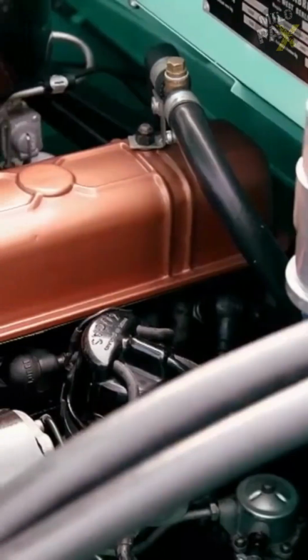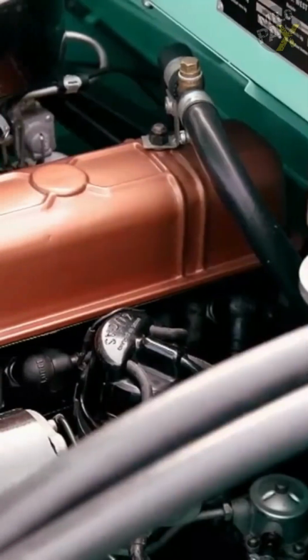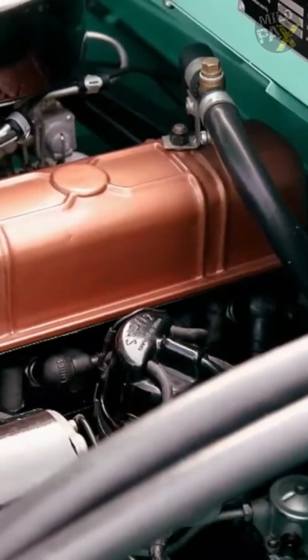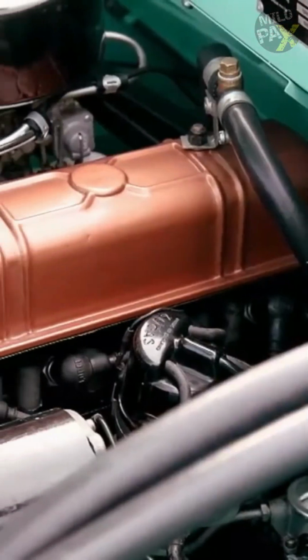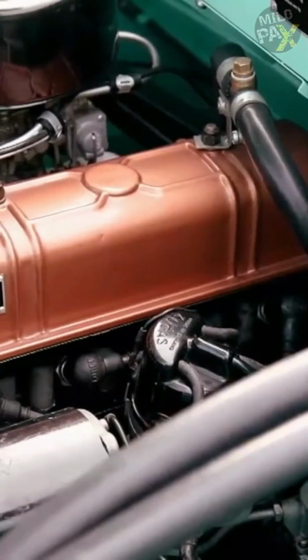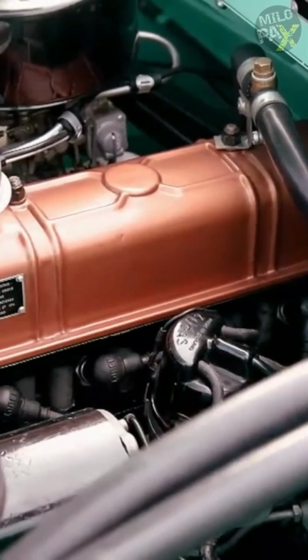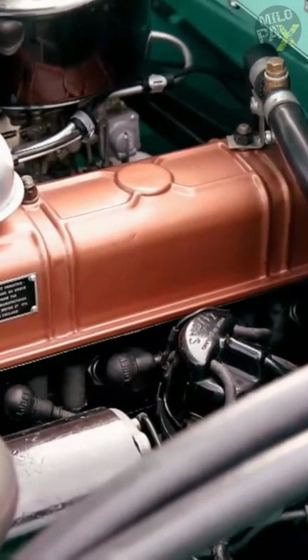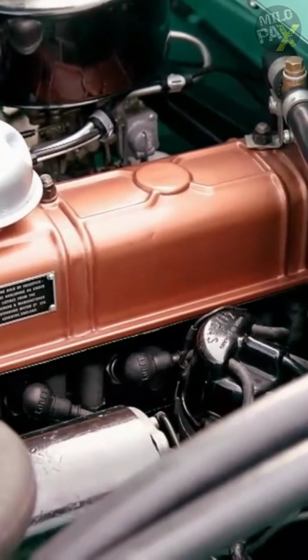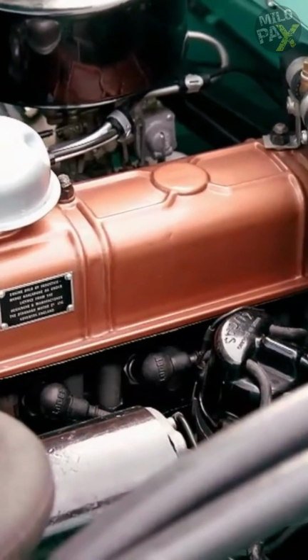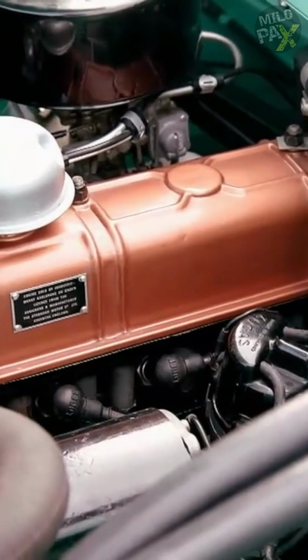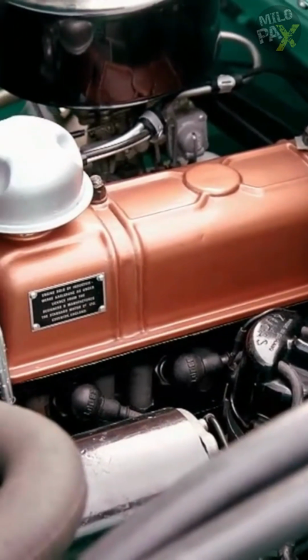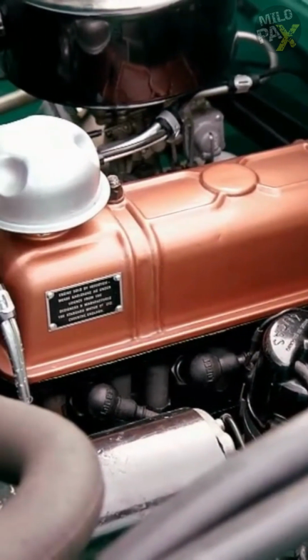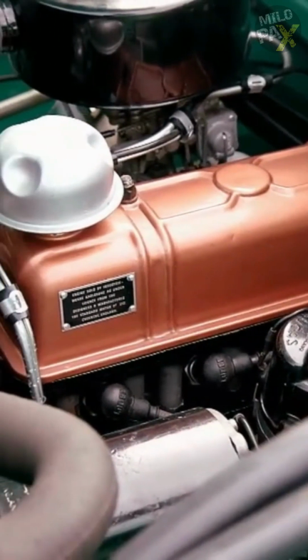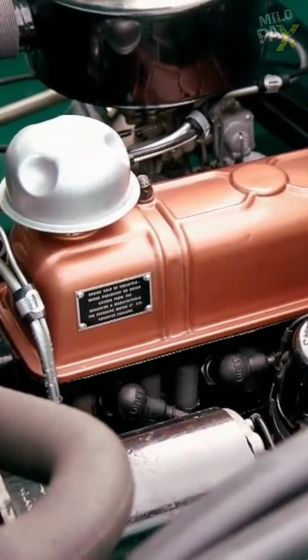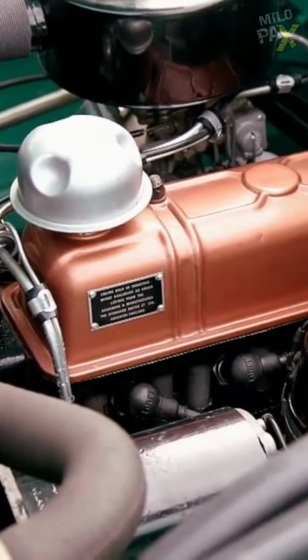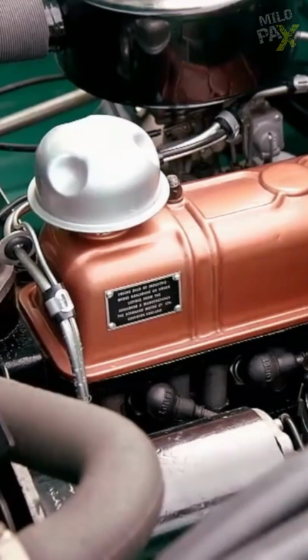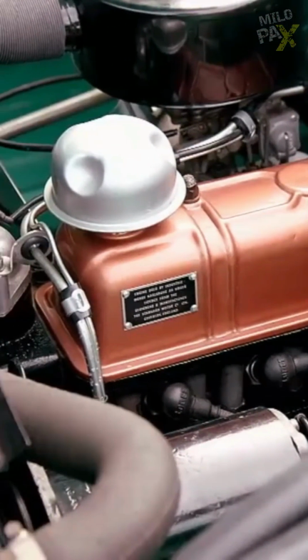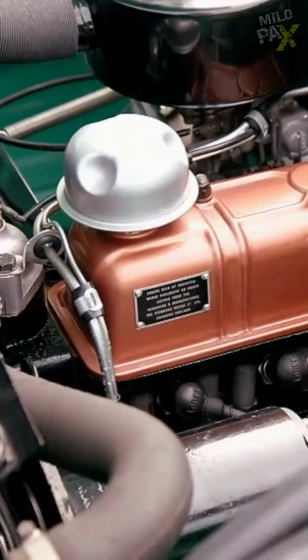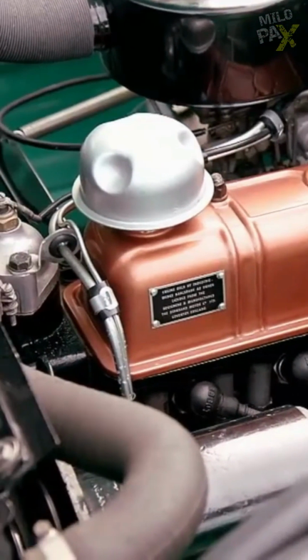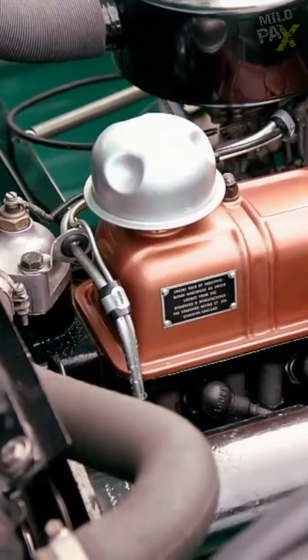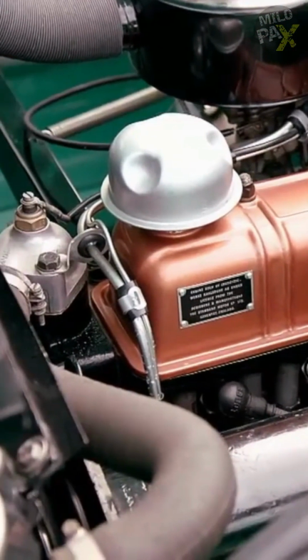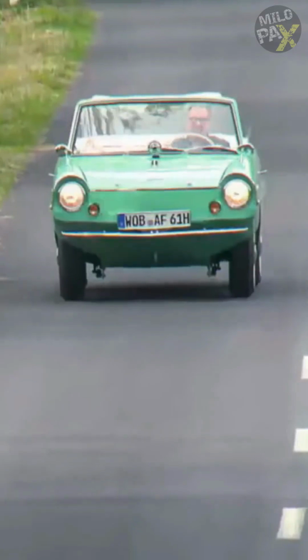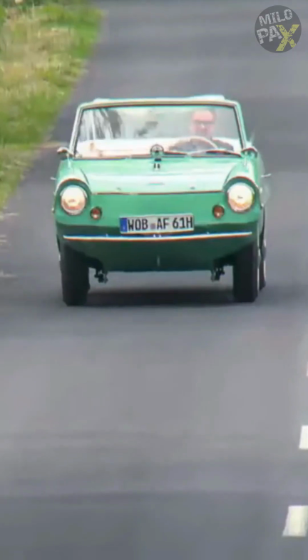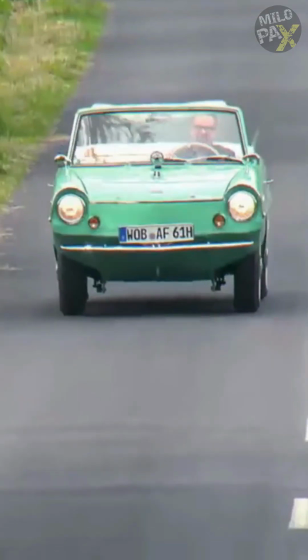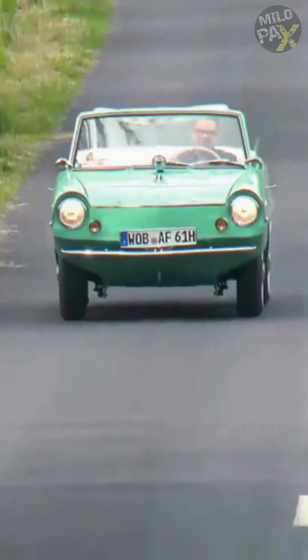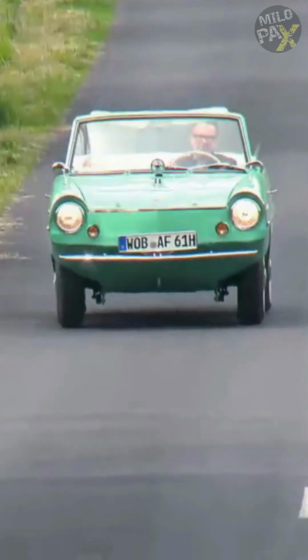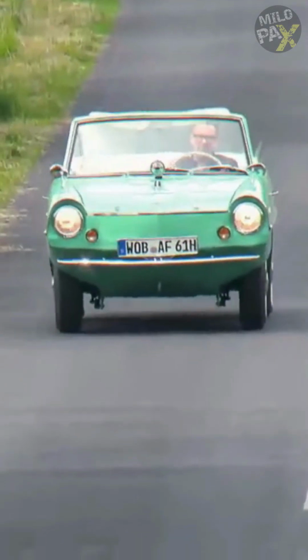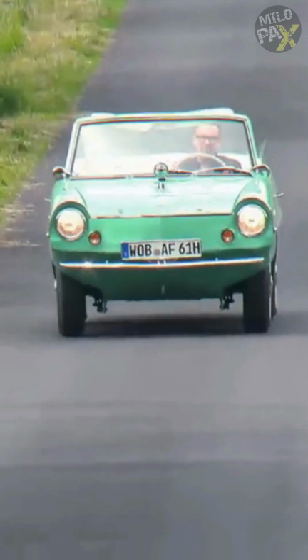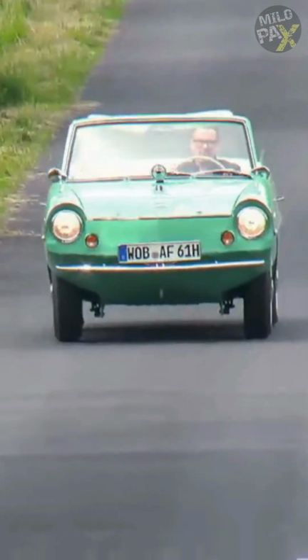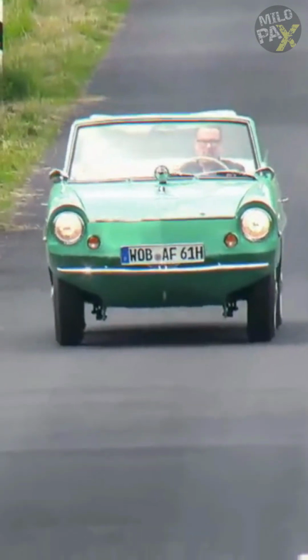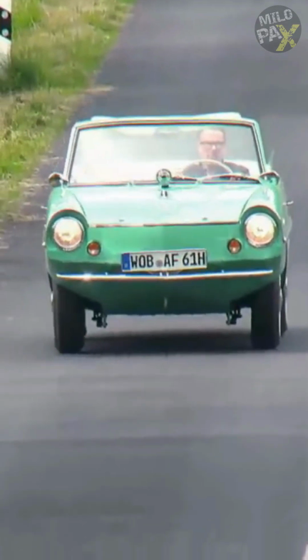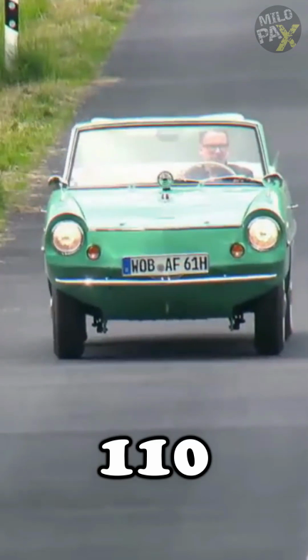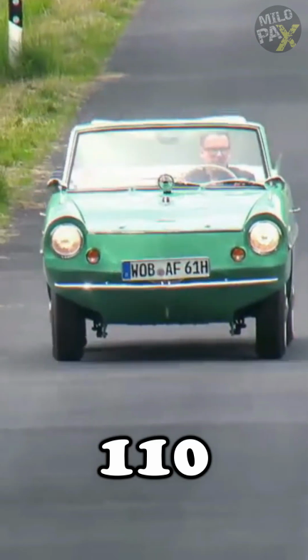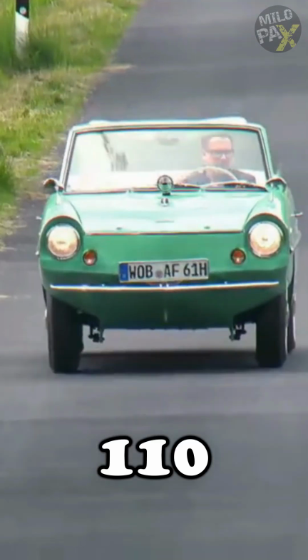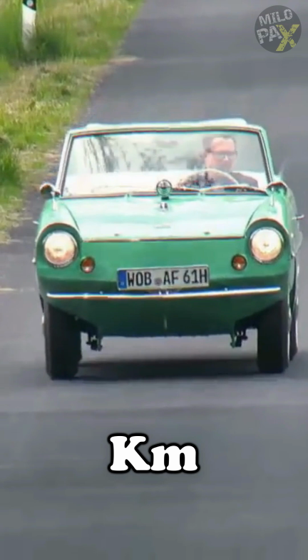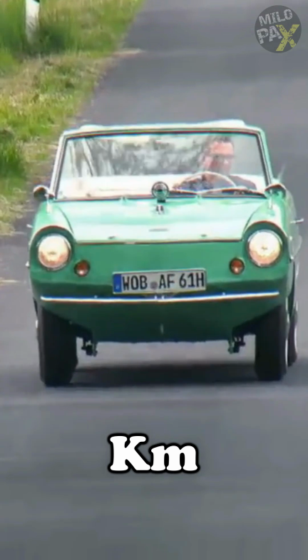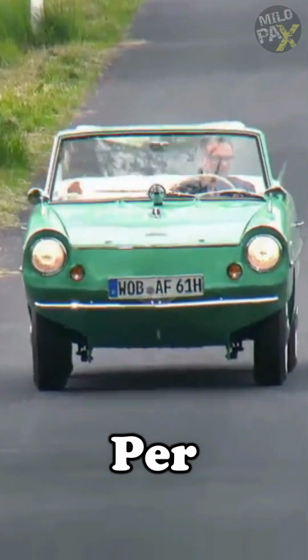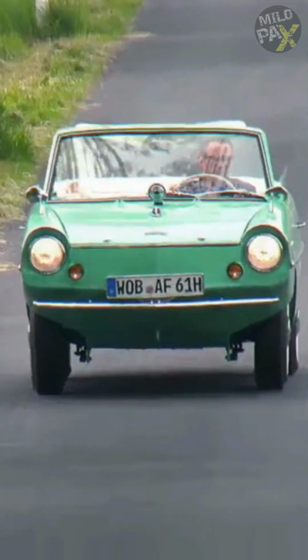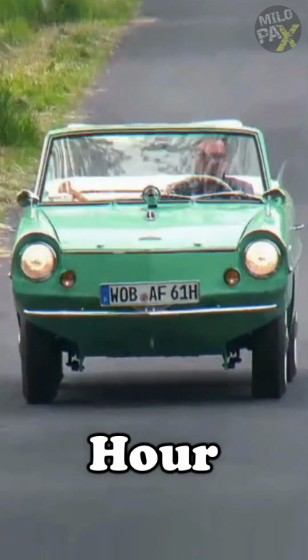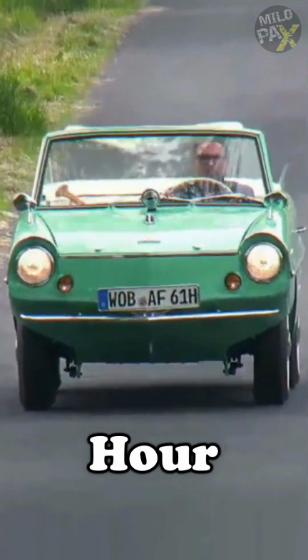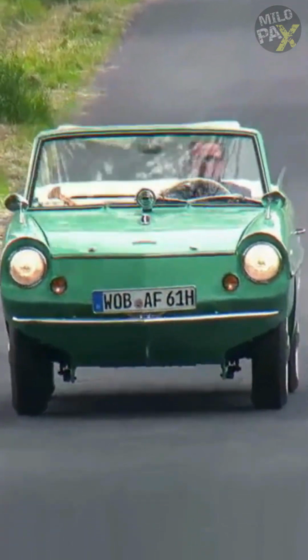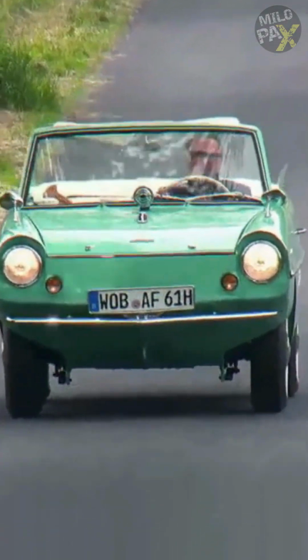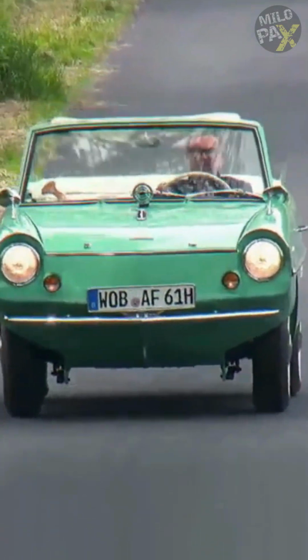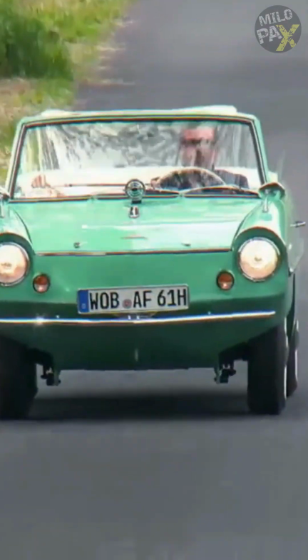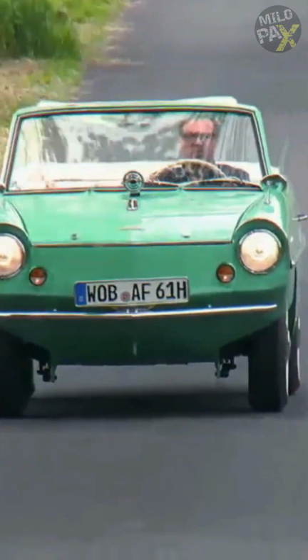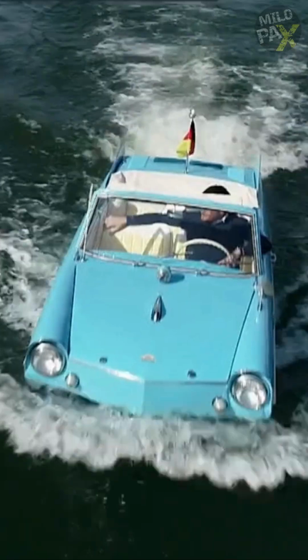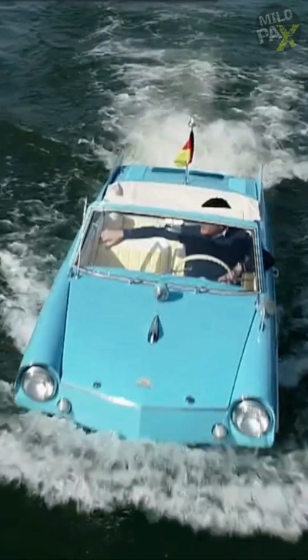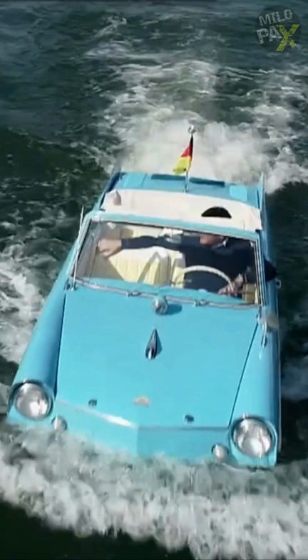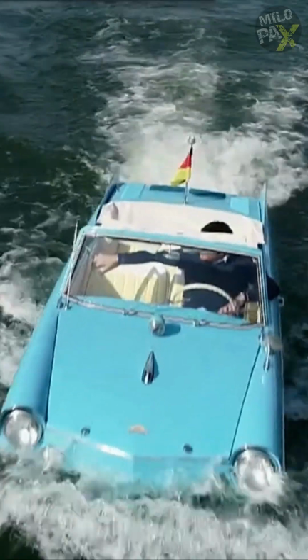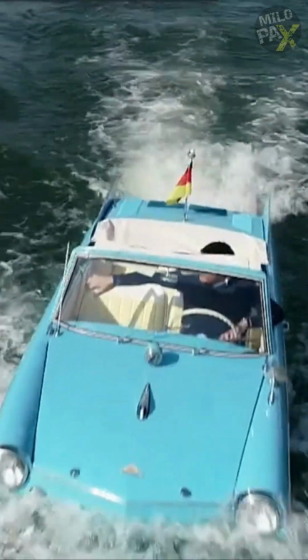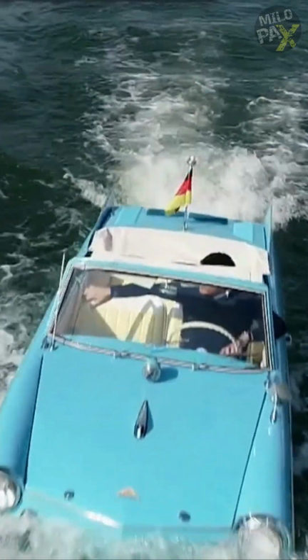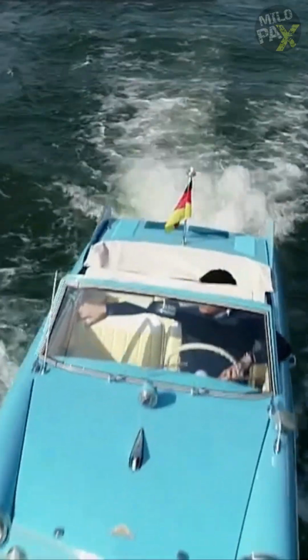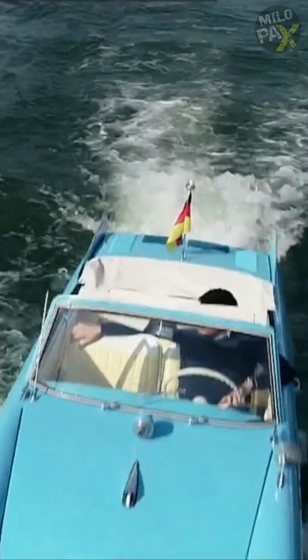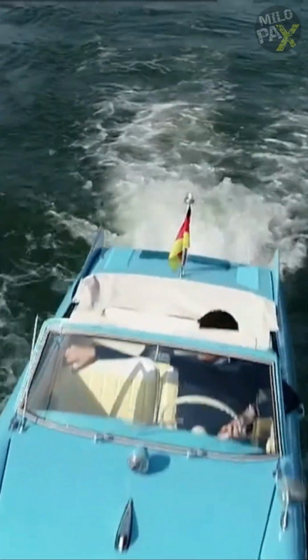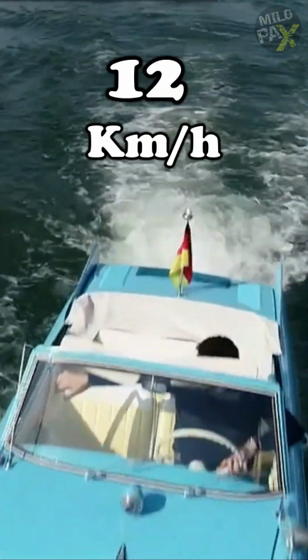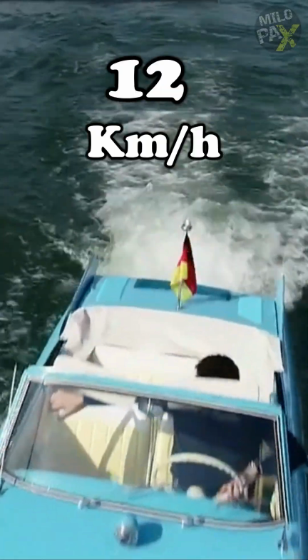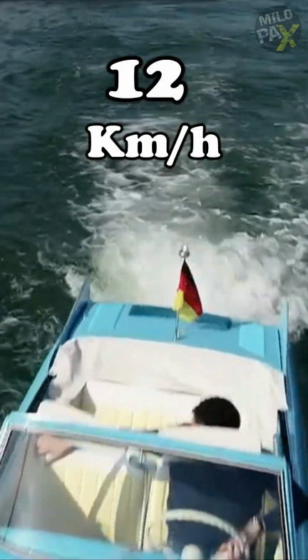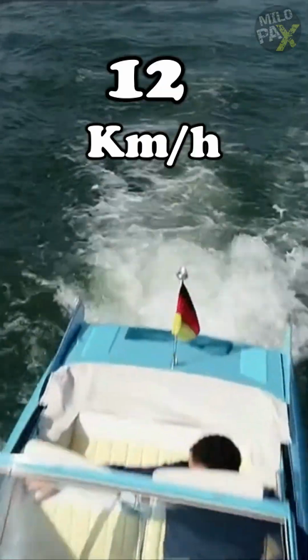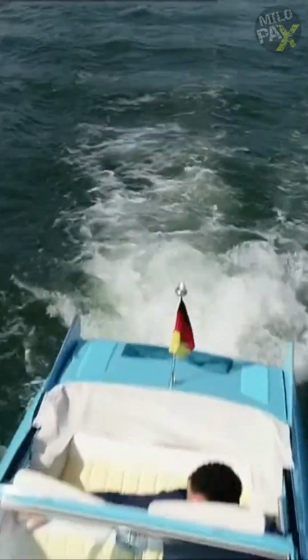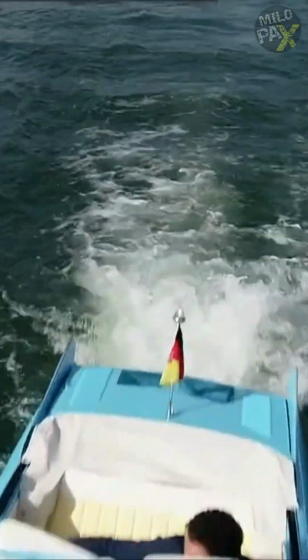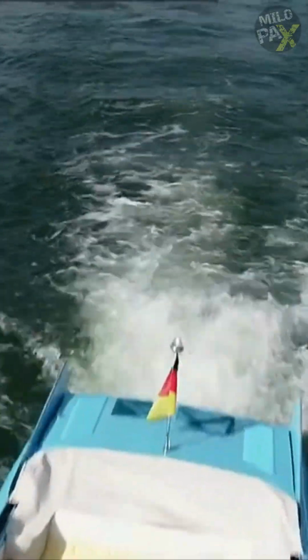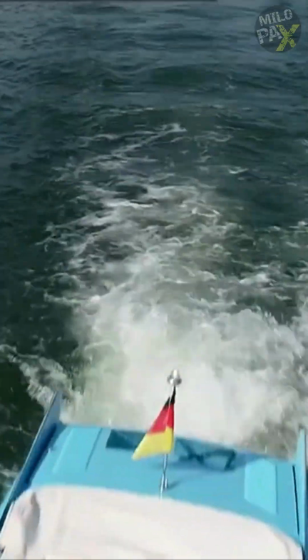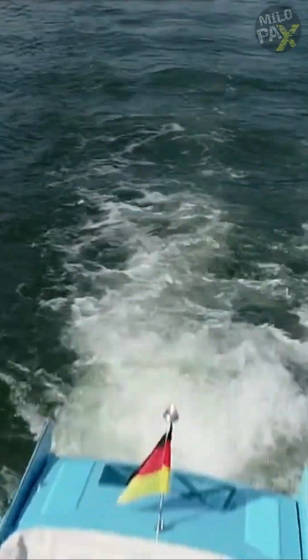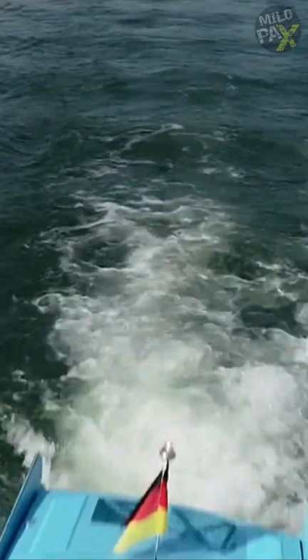Powered by a rear-mounted 1.1-litre engine, it could achieve a top speed of 70 miles per hour on land and an impressive 7 knots in the water.